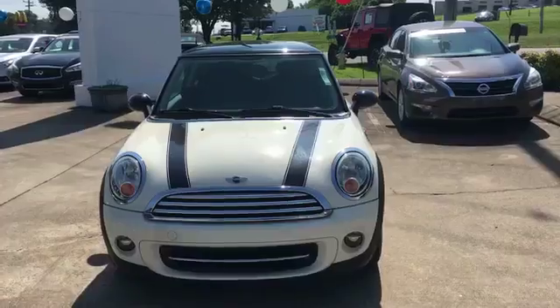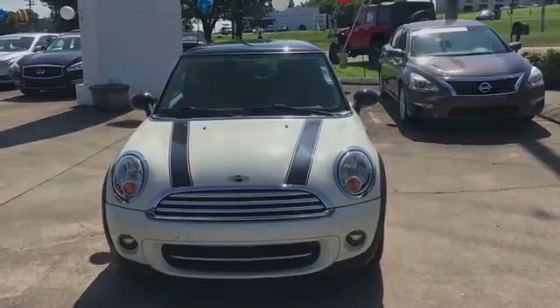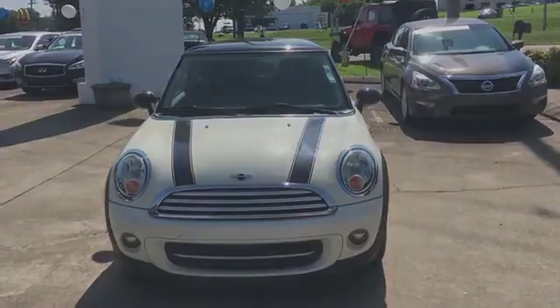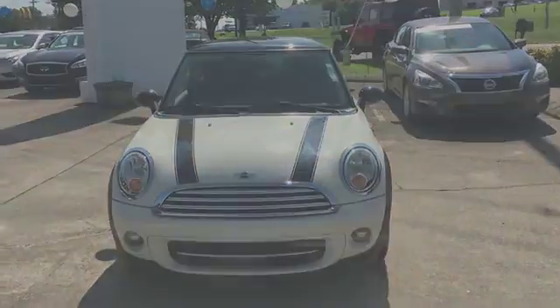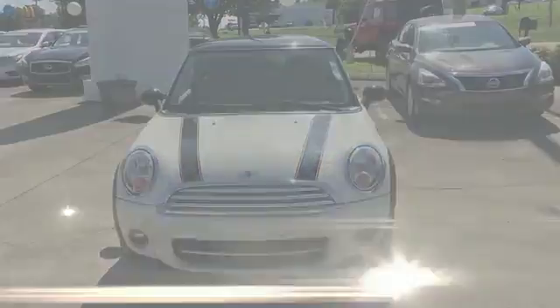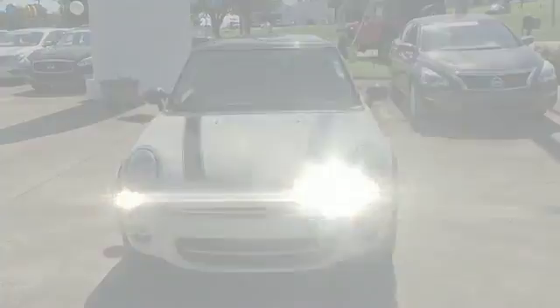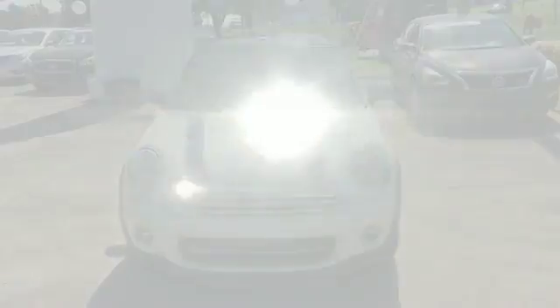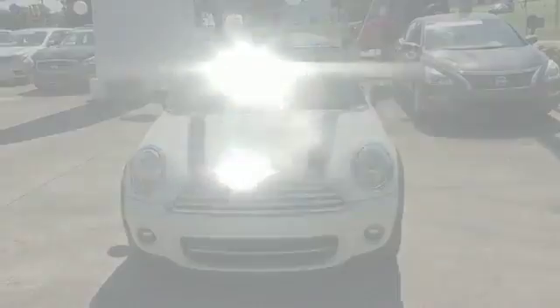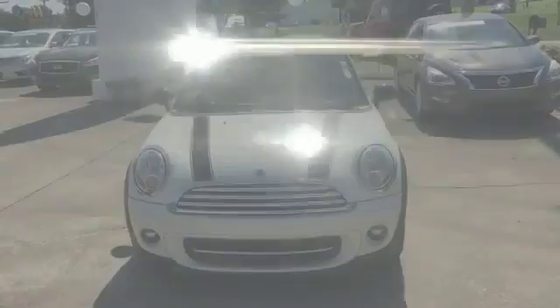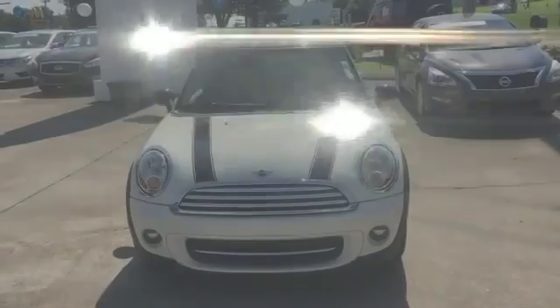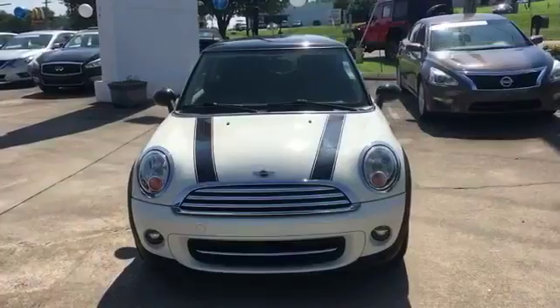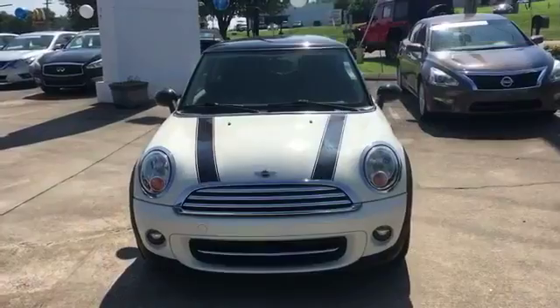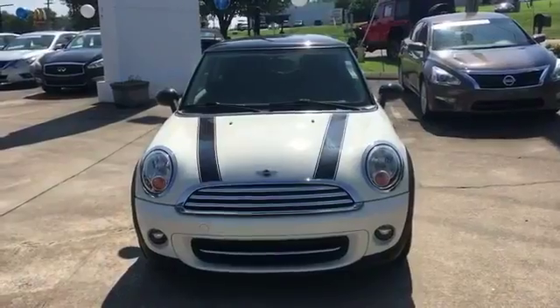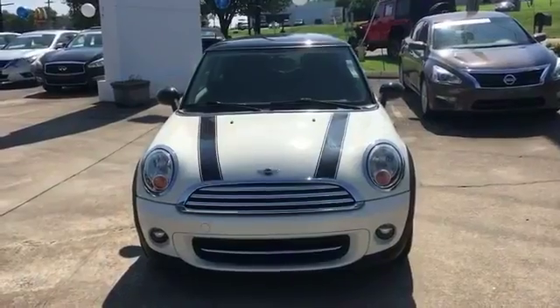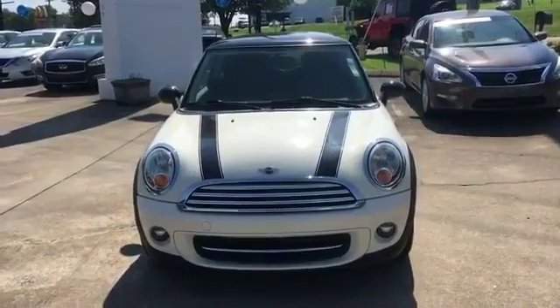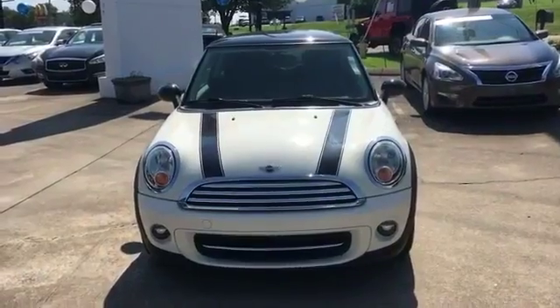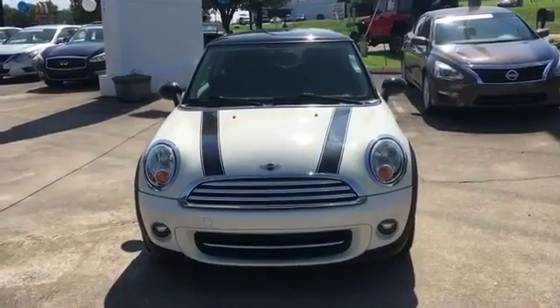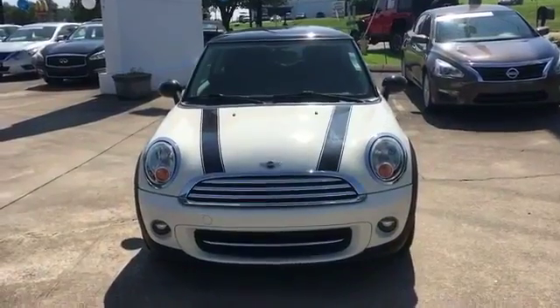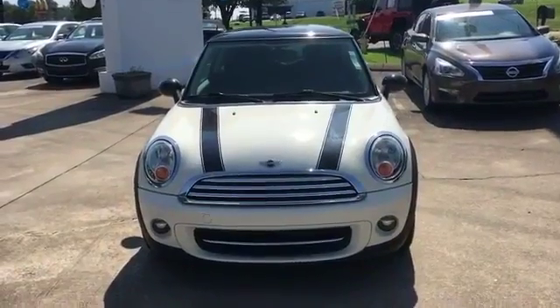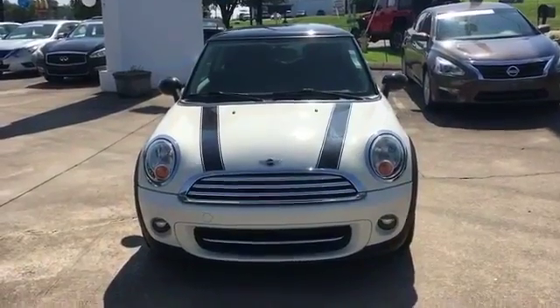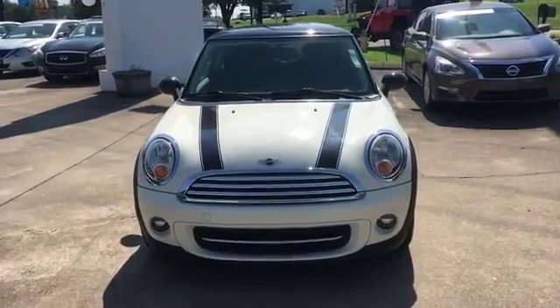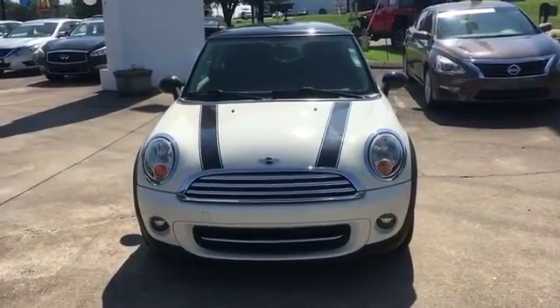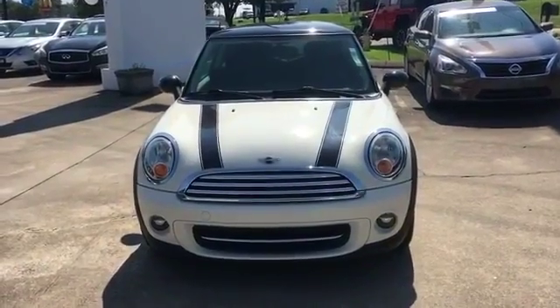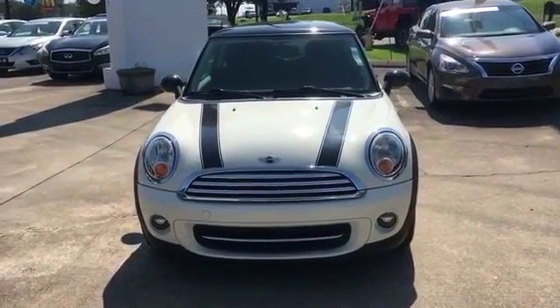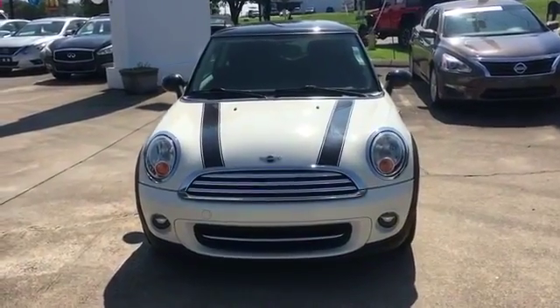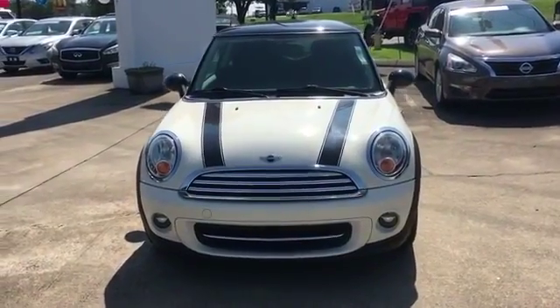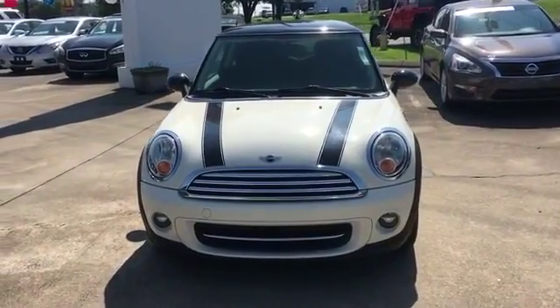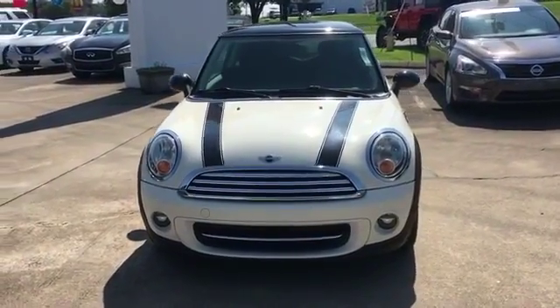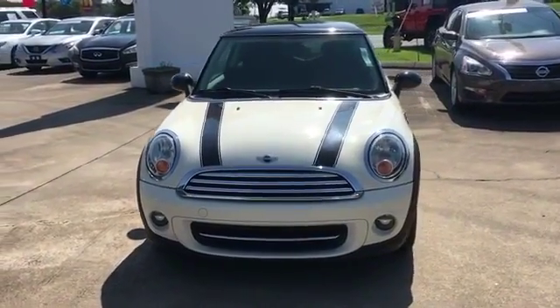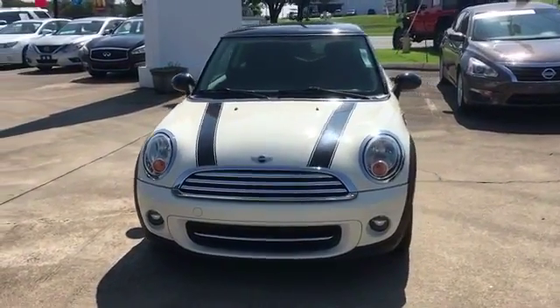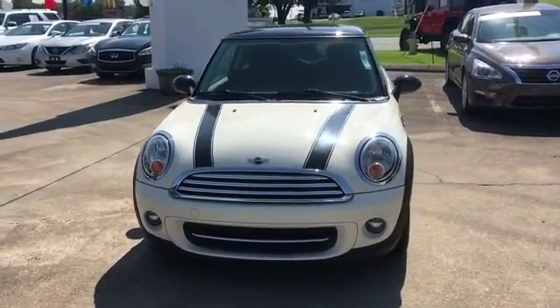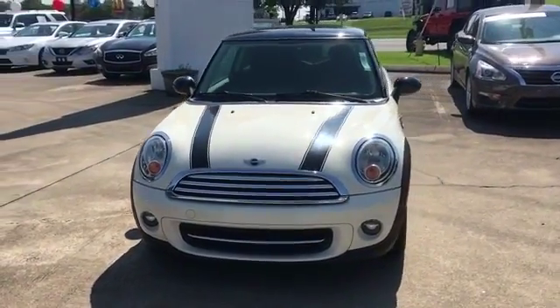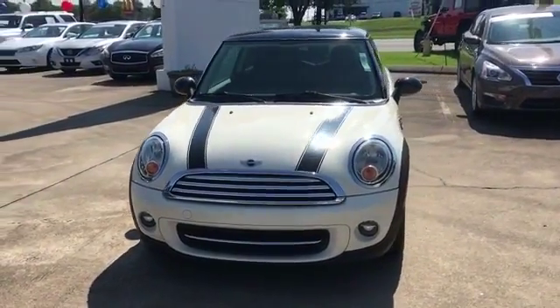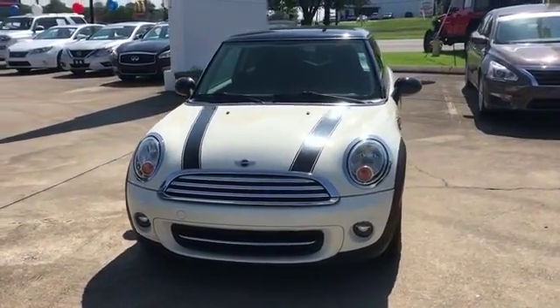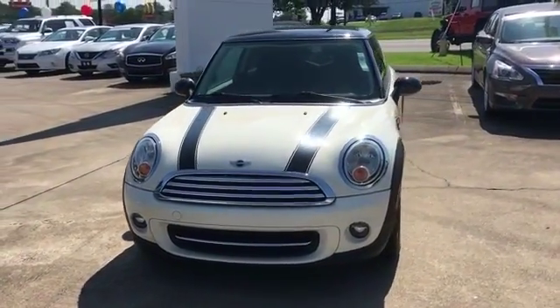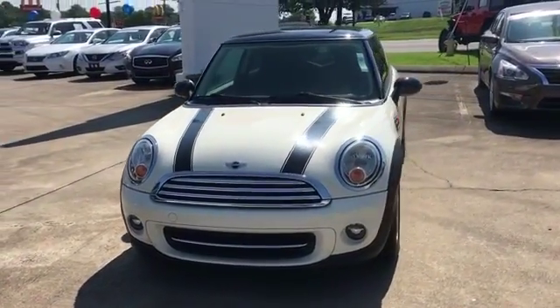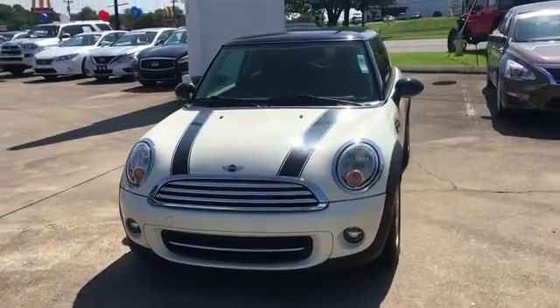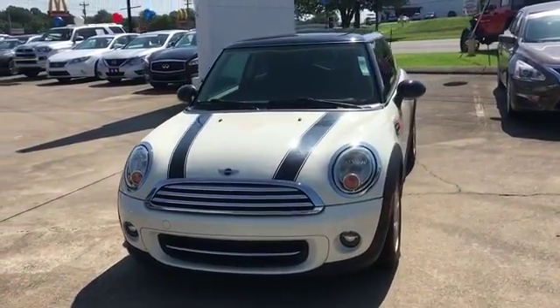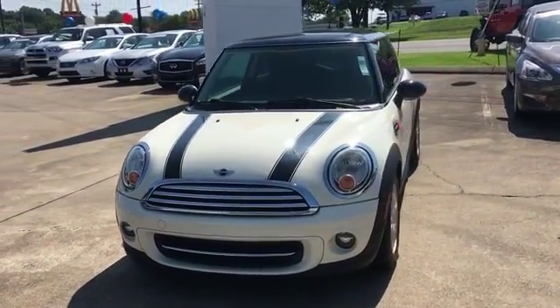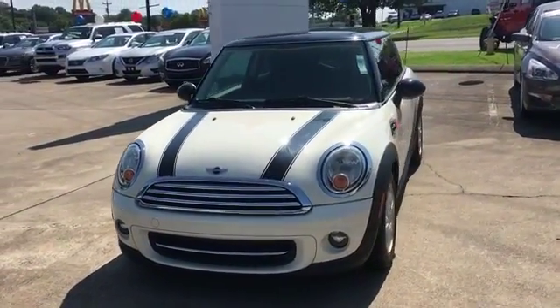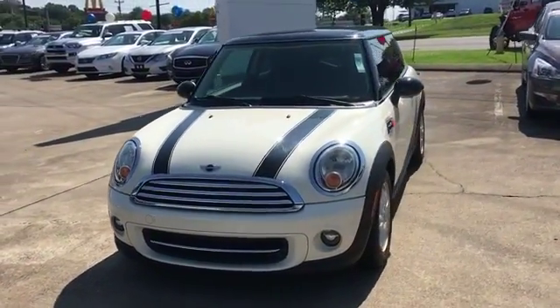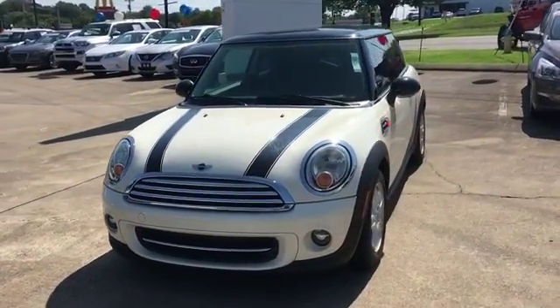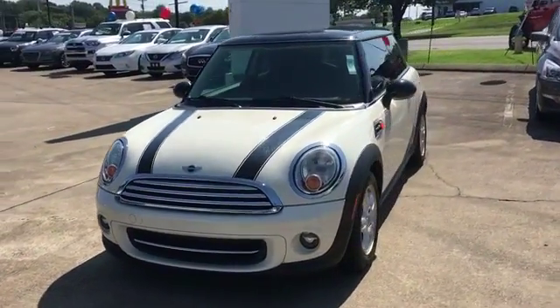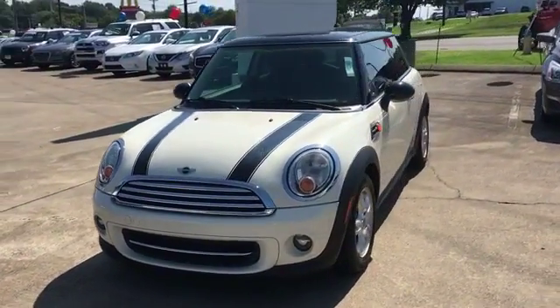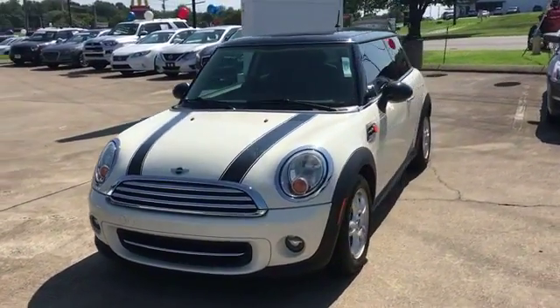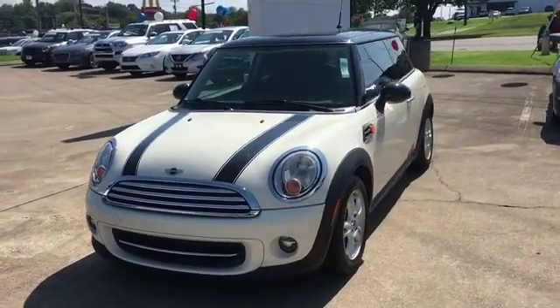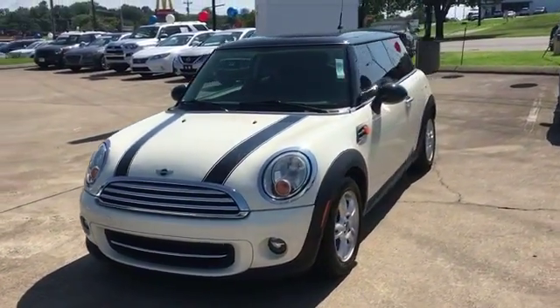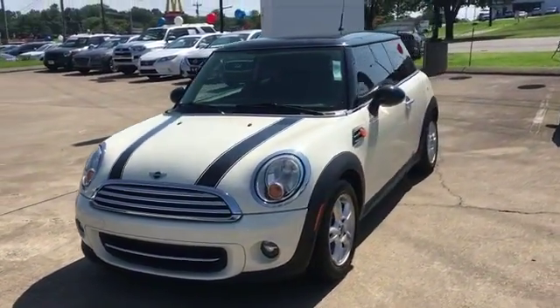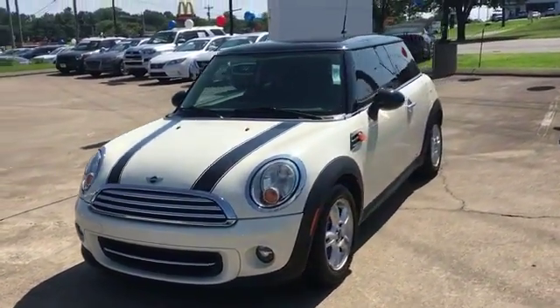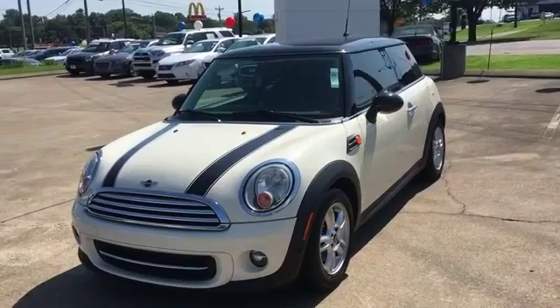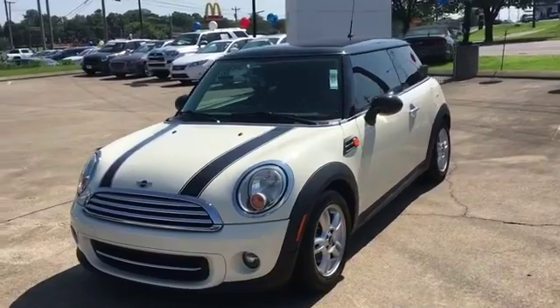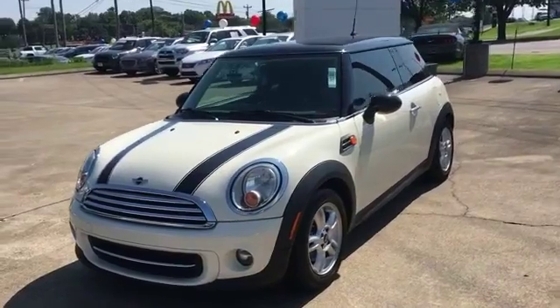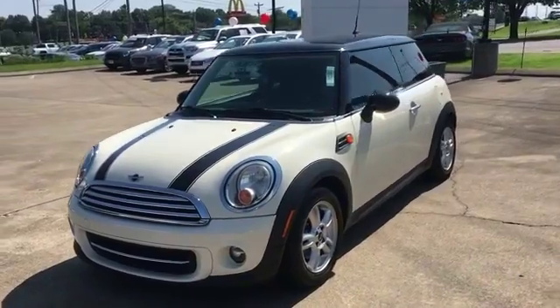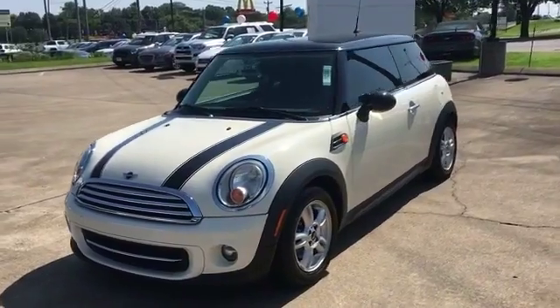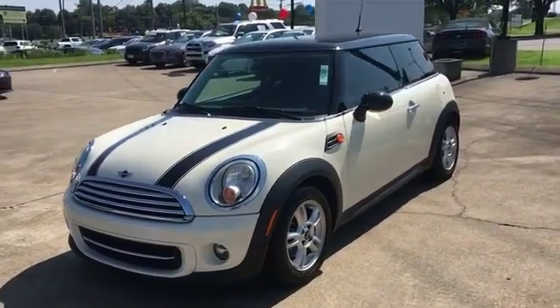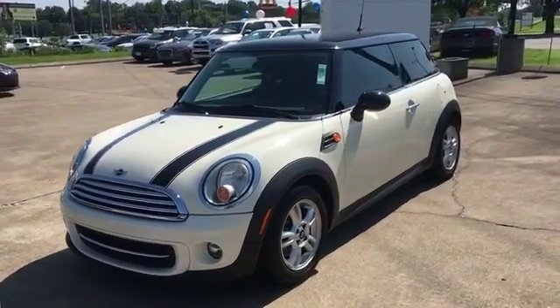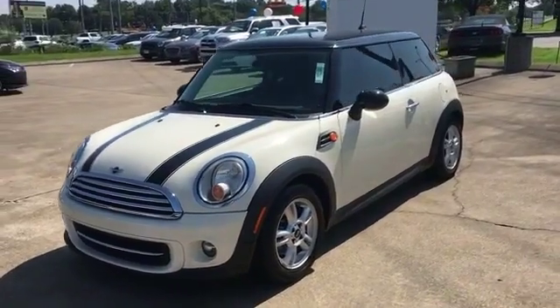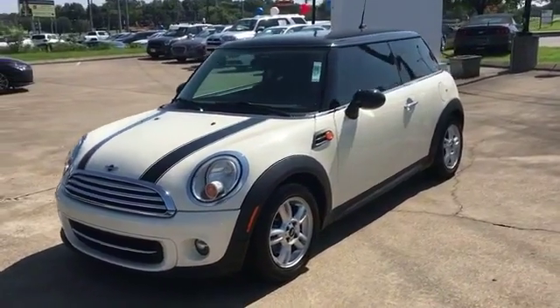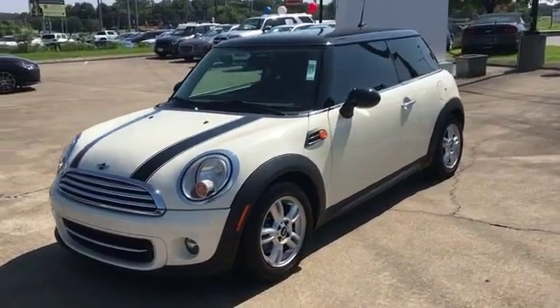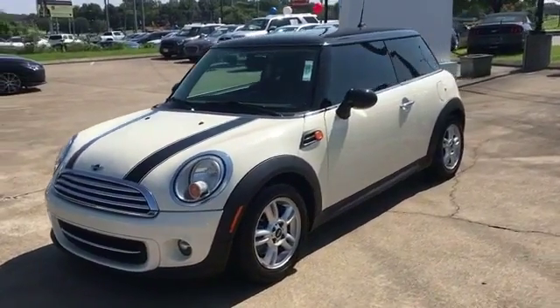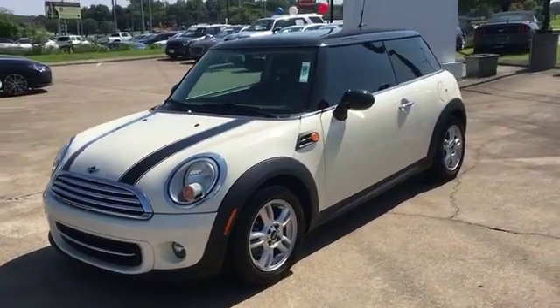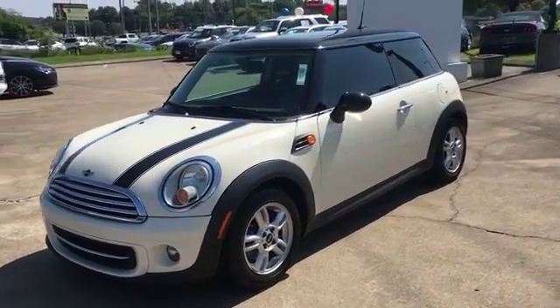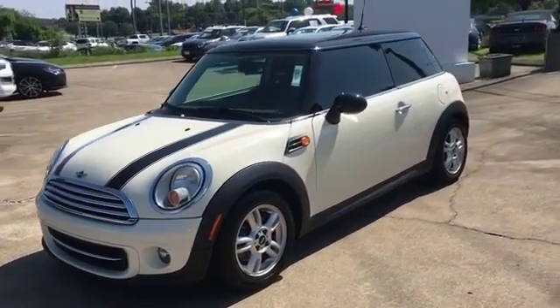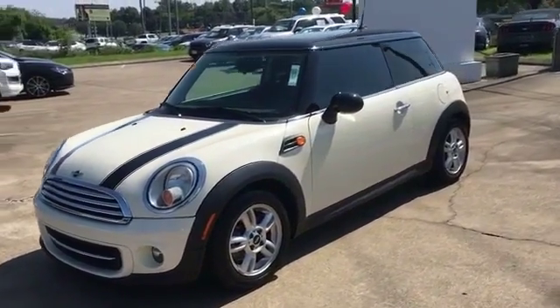2012 Mini Cooper Hardtop. This coupe is sleek and stylish with added comforts.